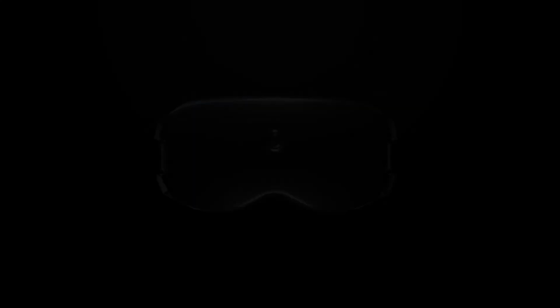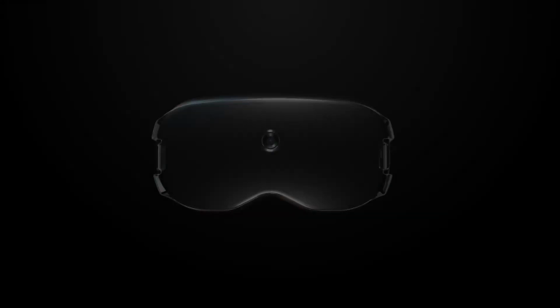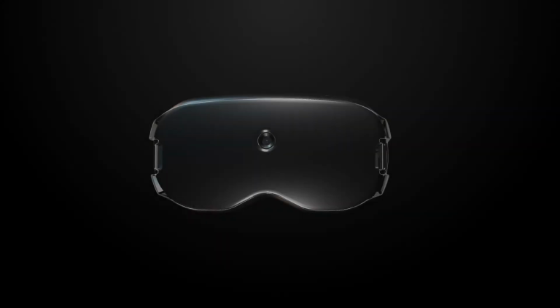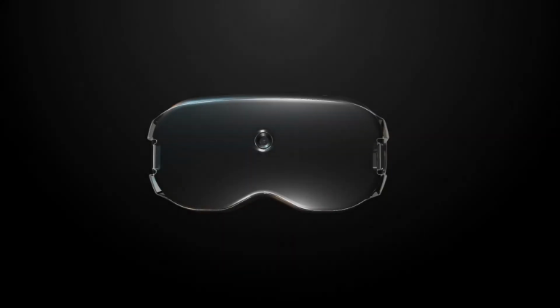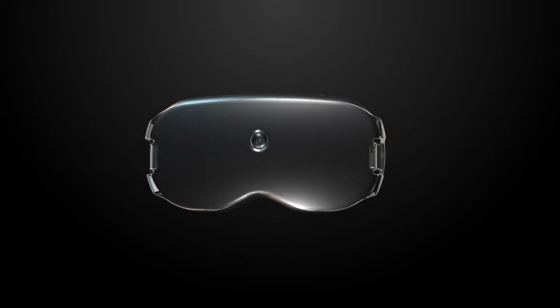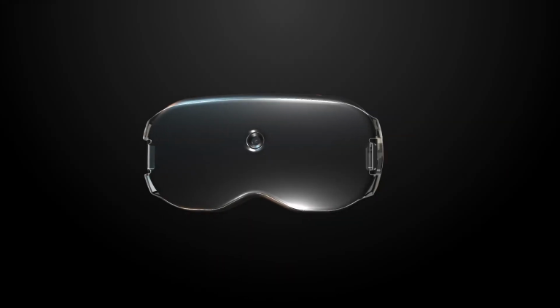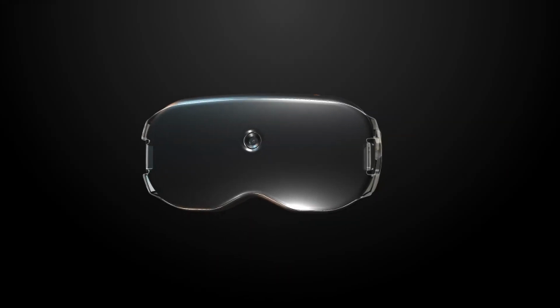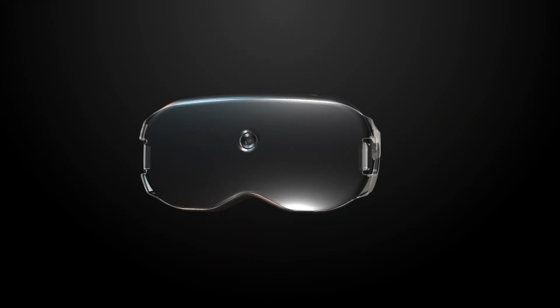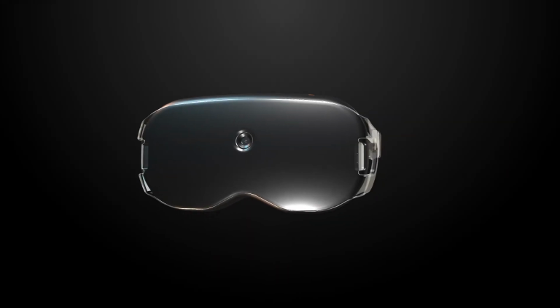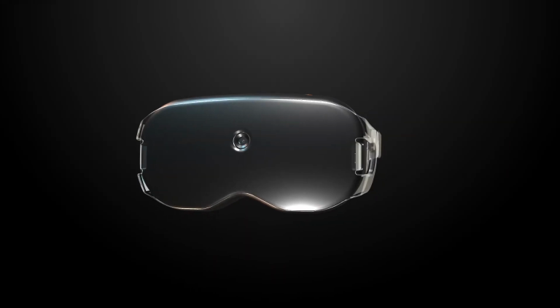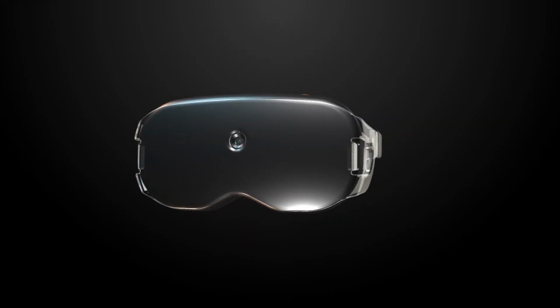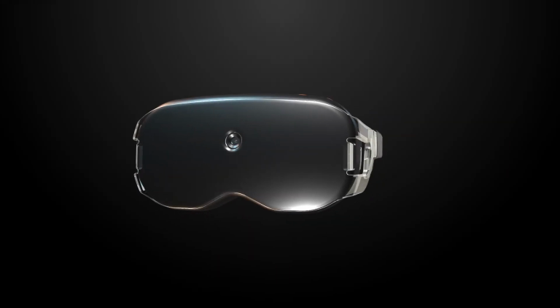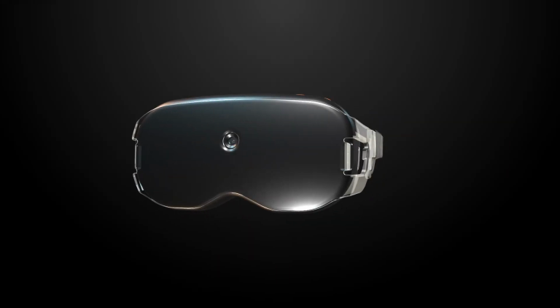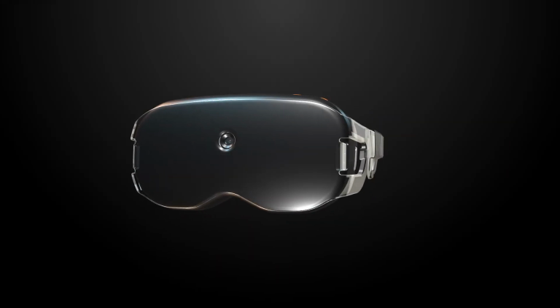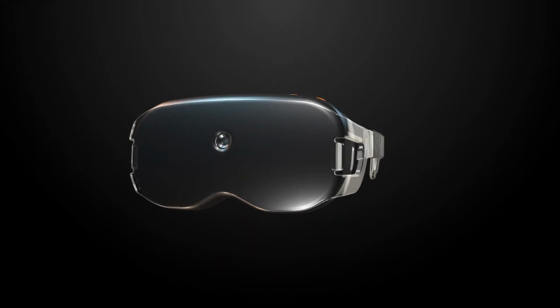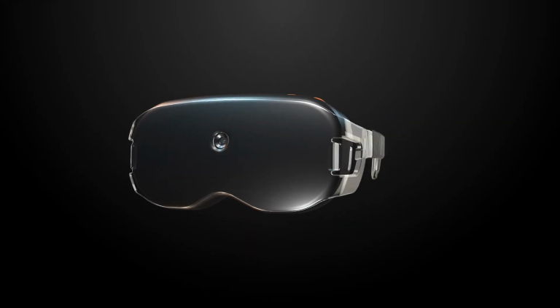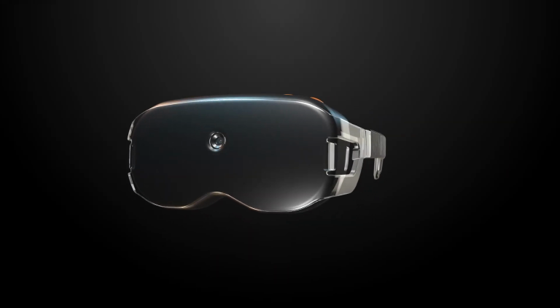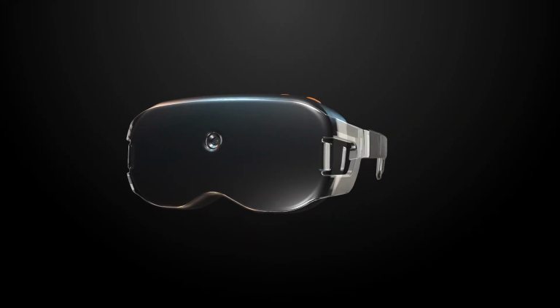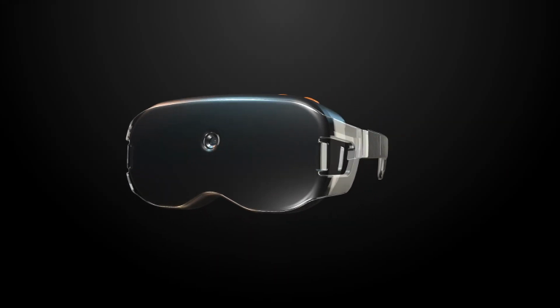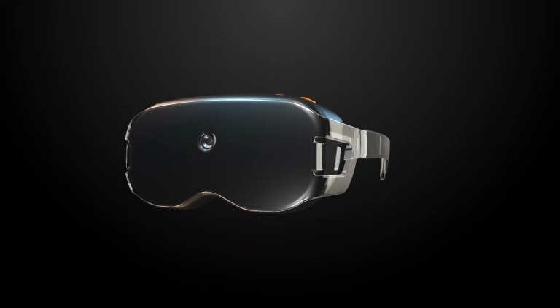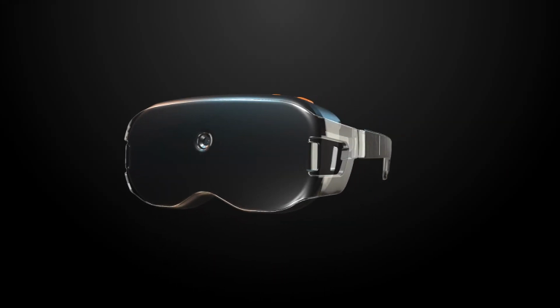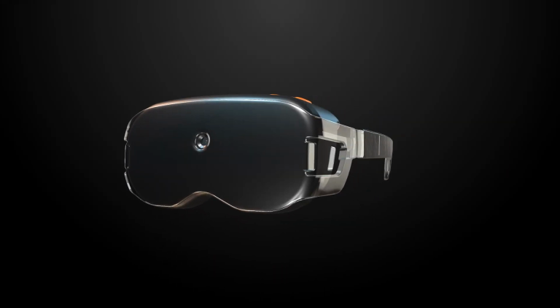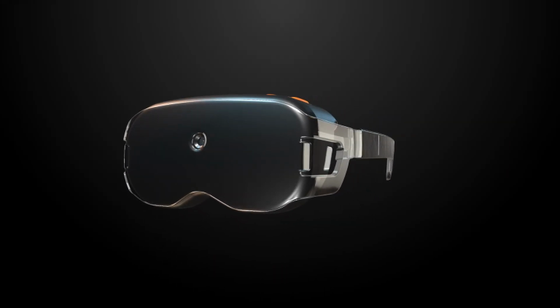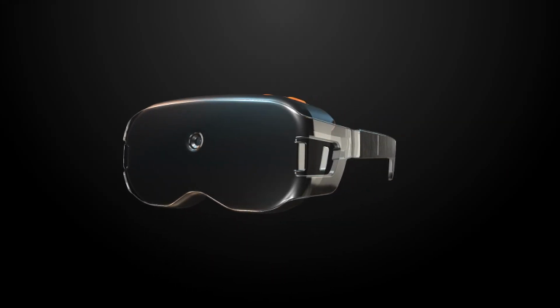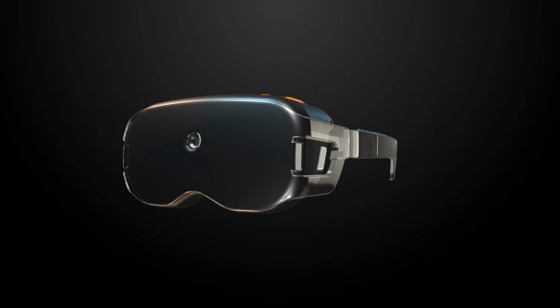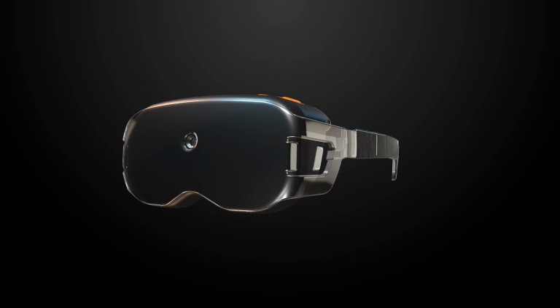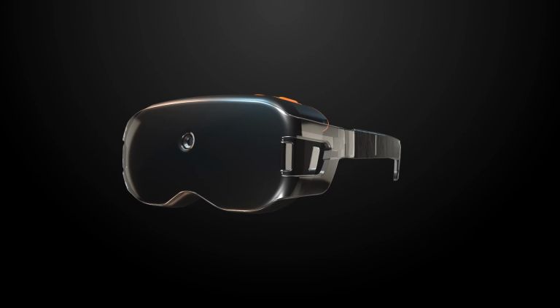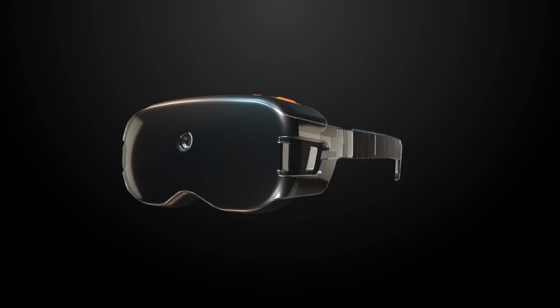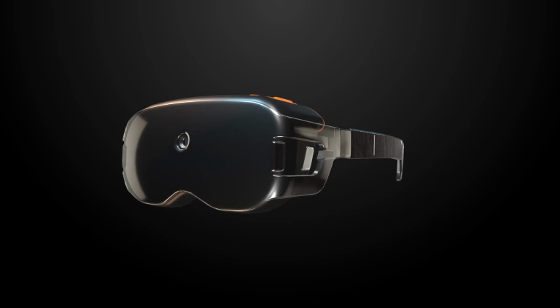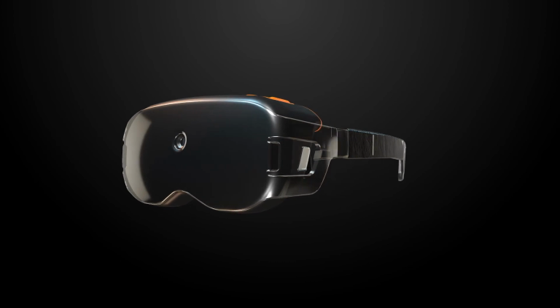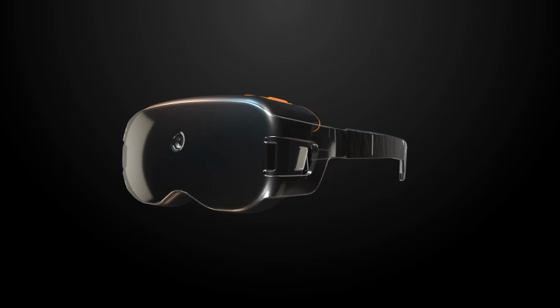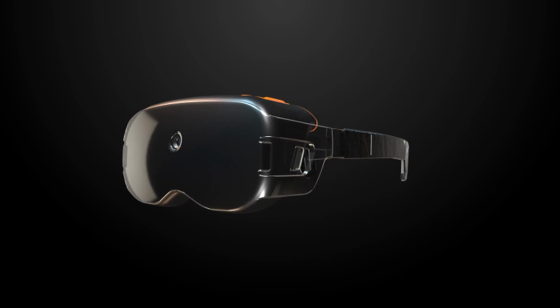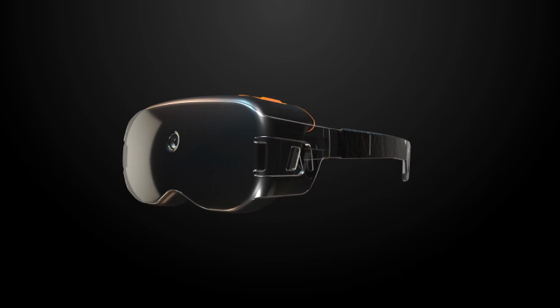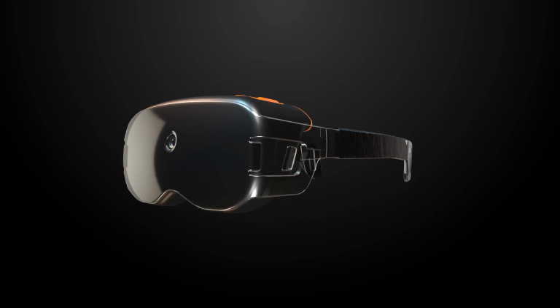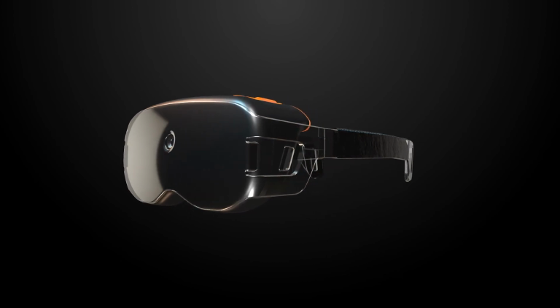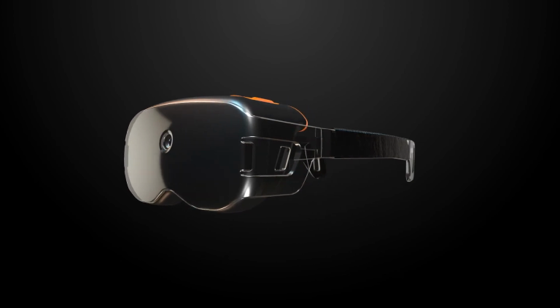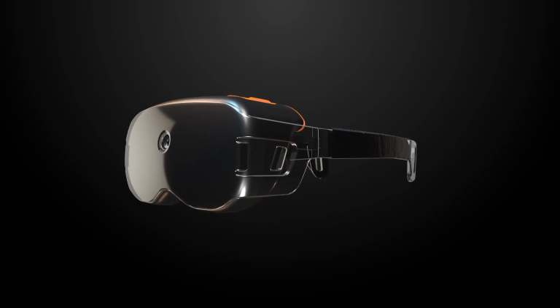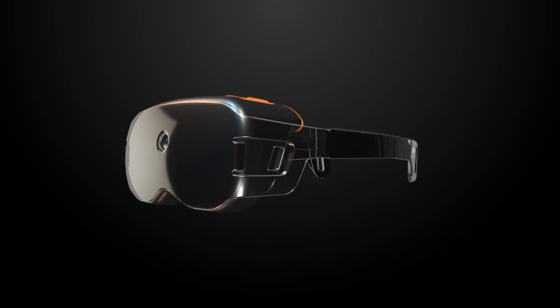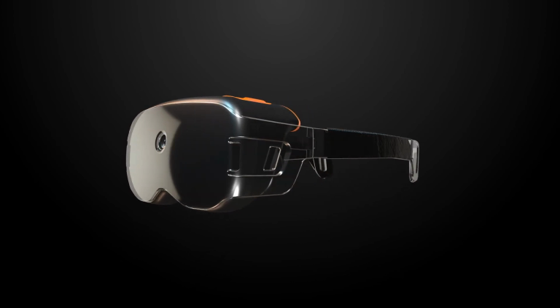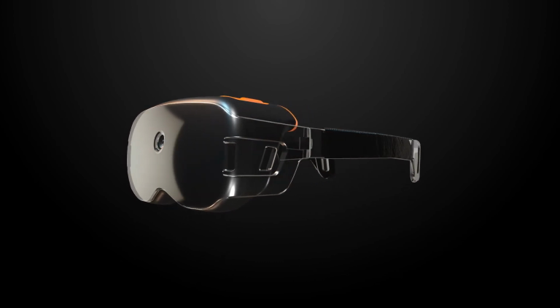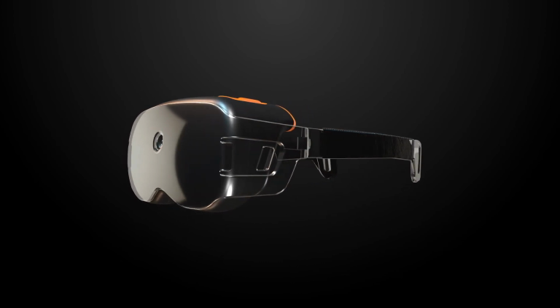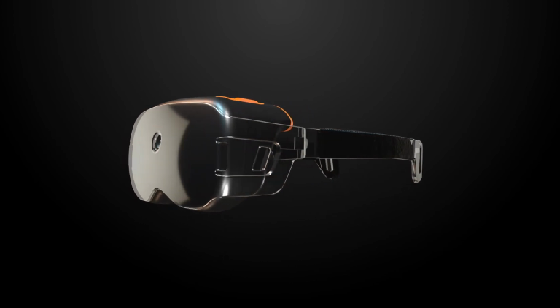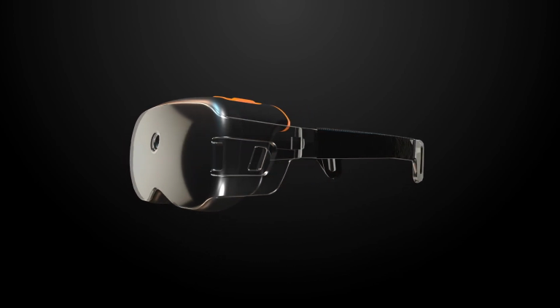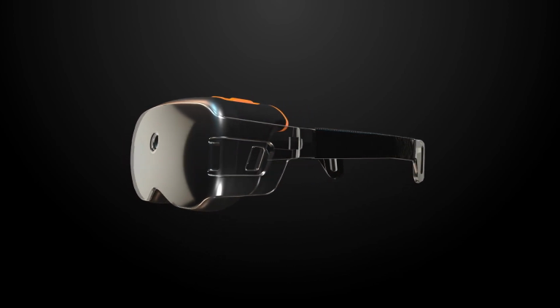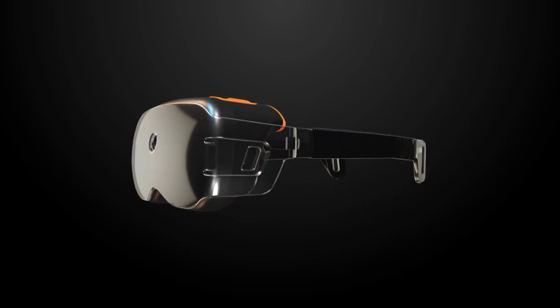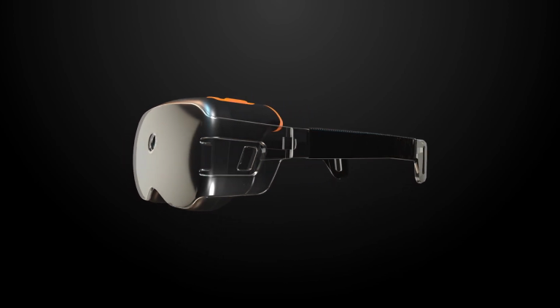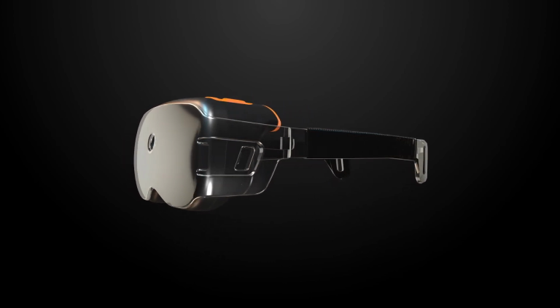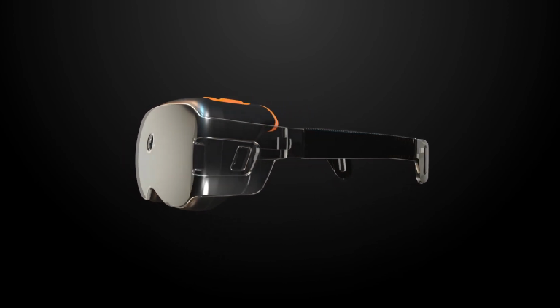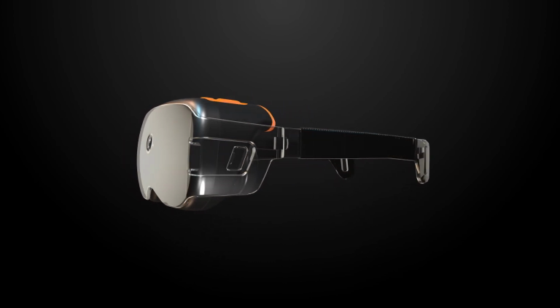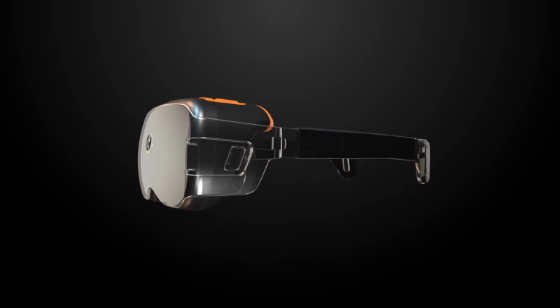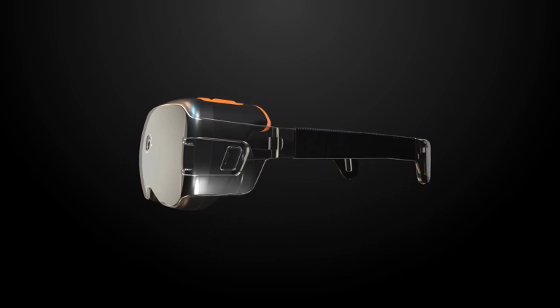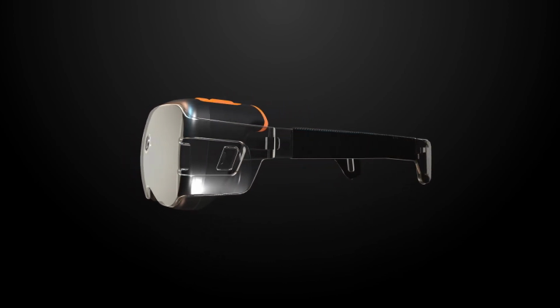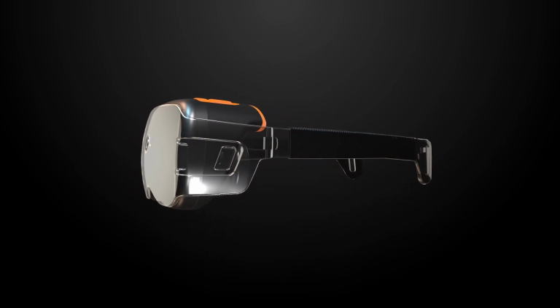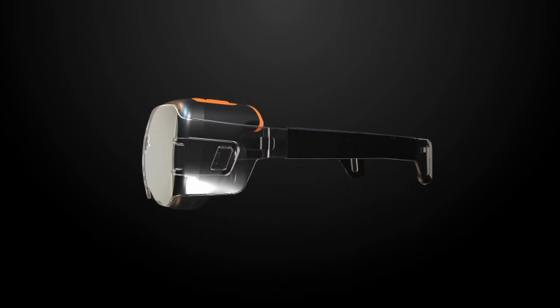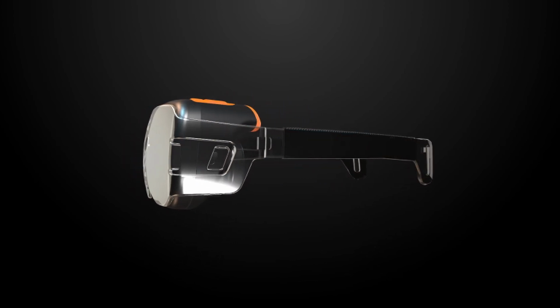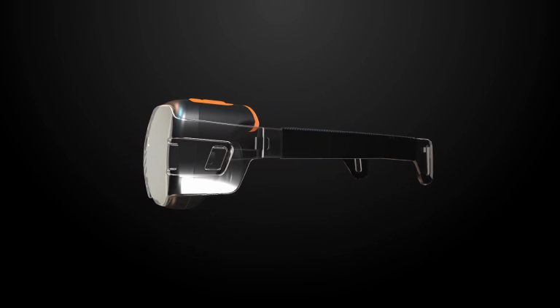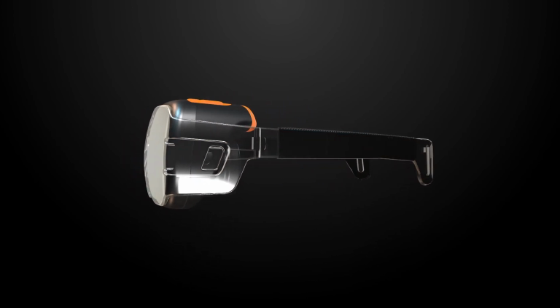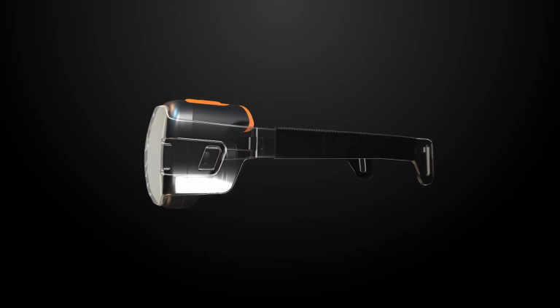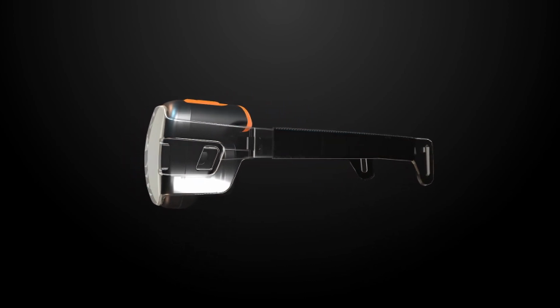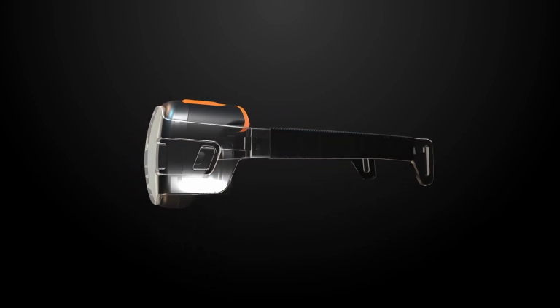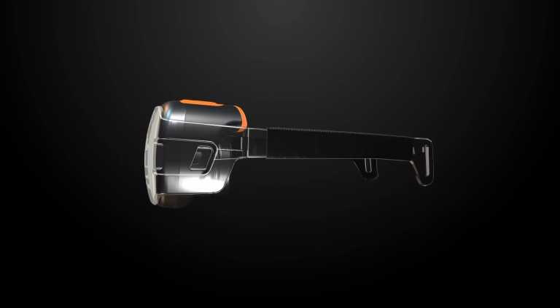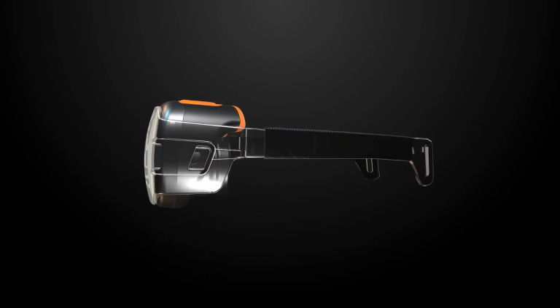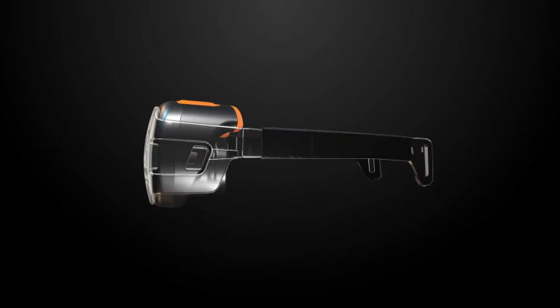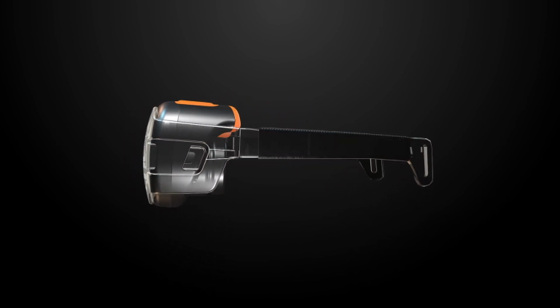If you experience central vision loss, trying Onyx will open up a whole new horizon.